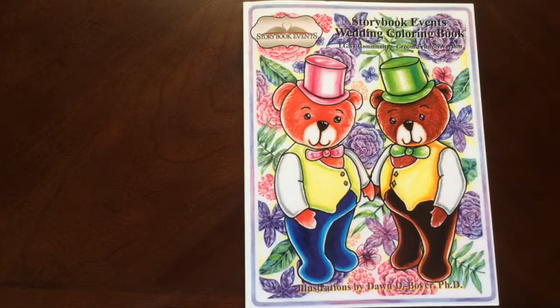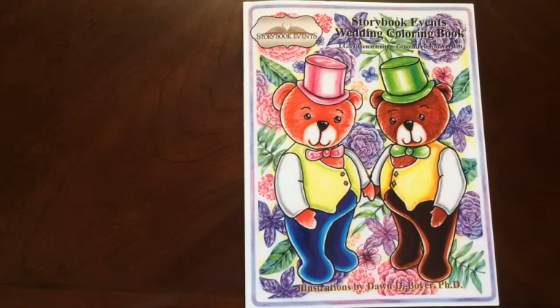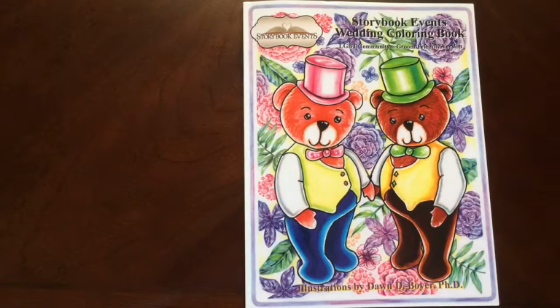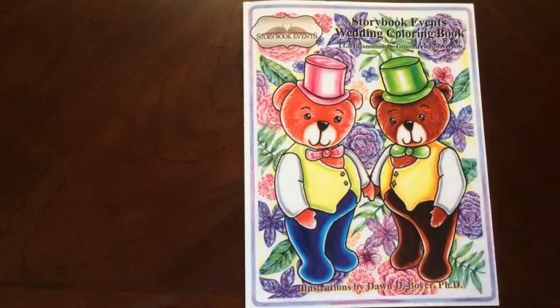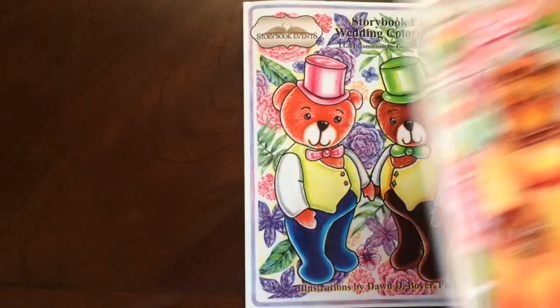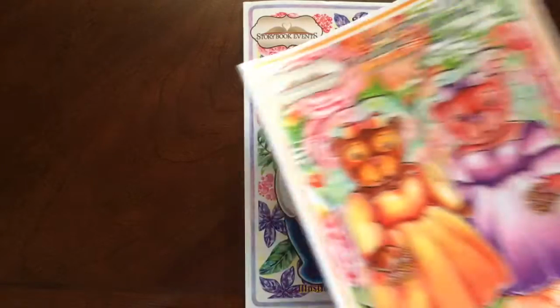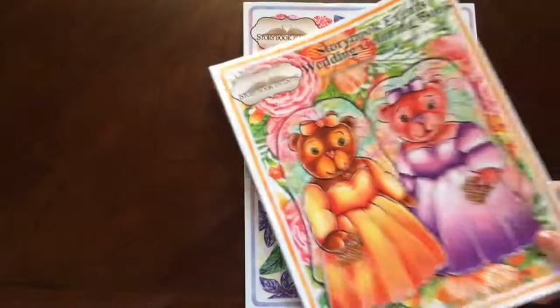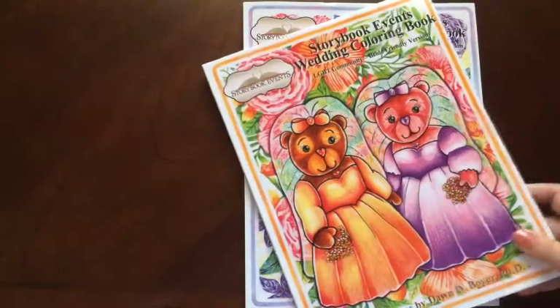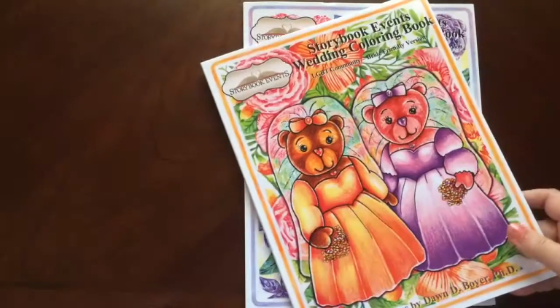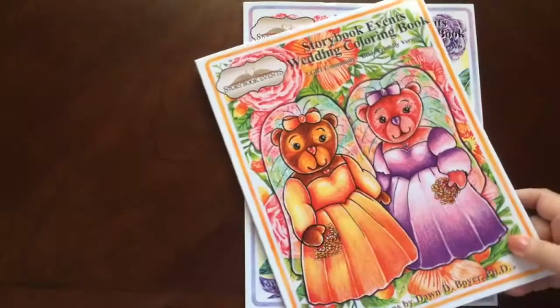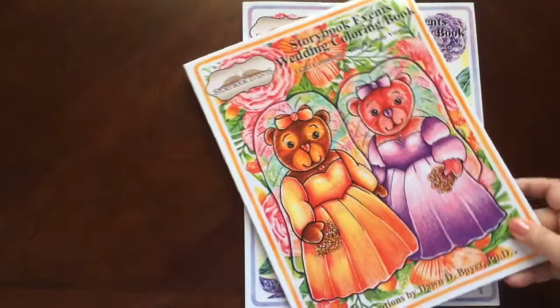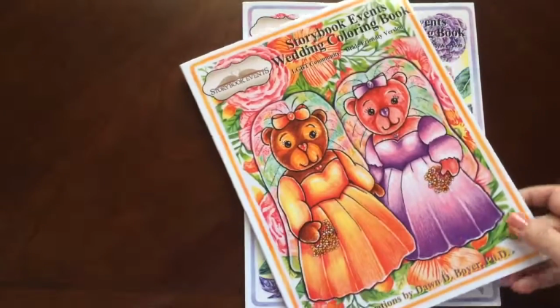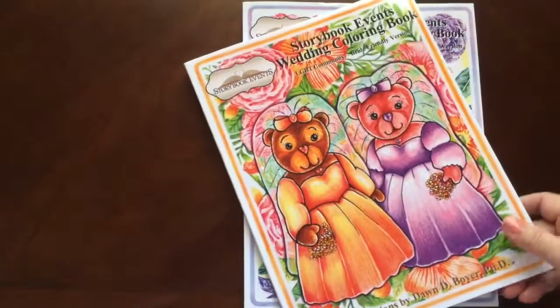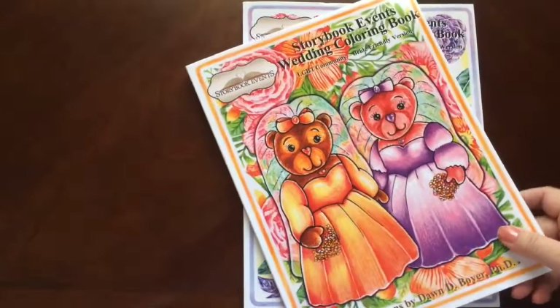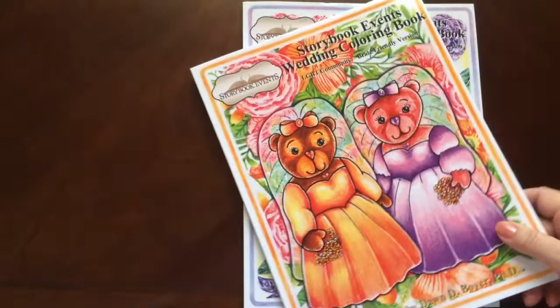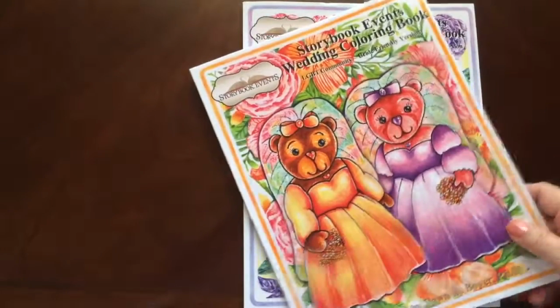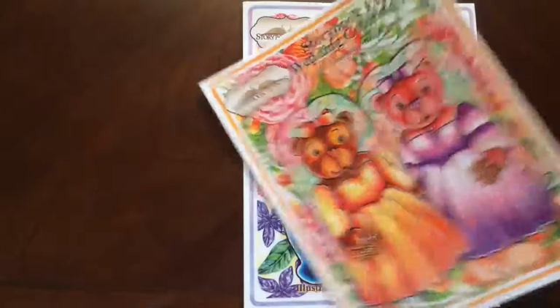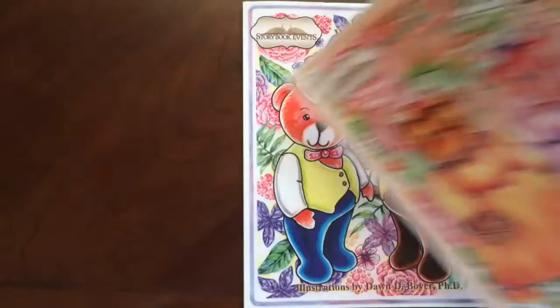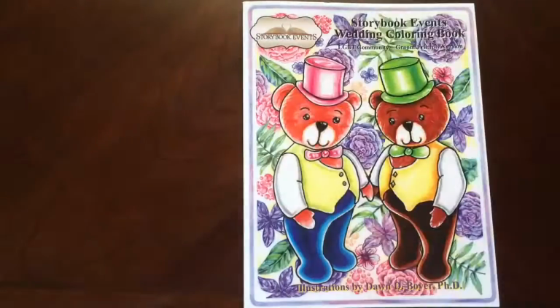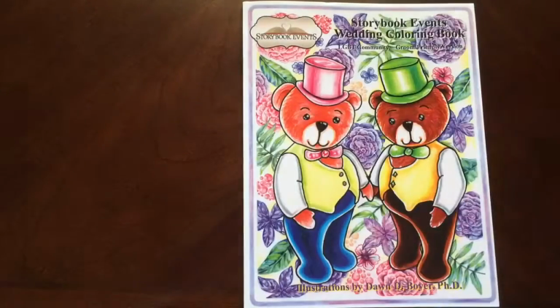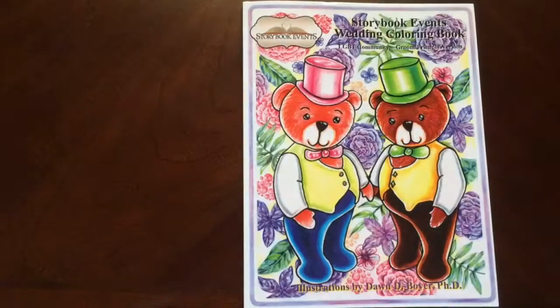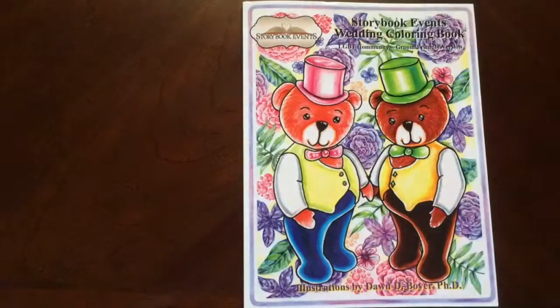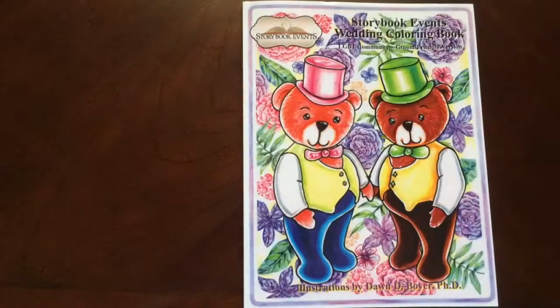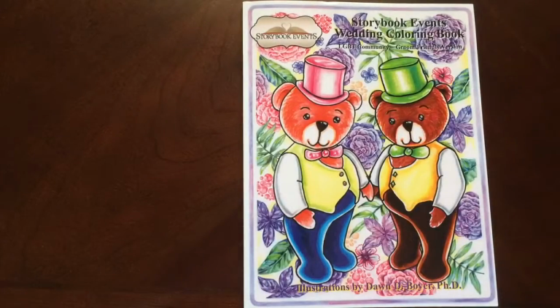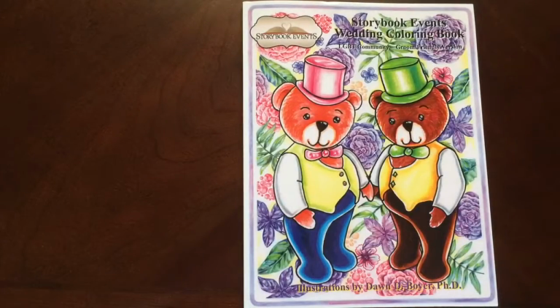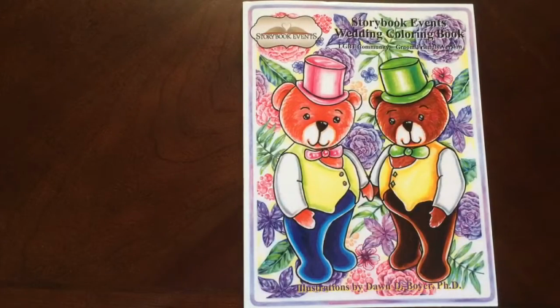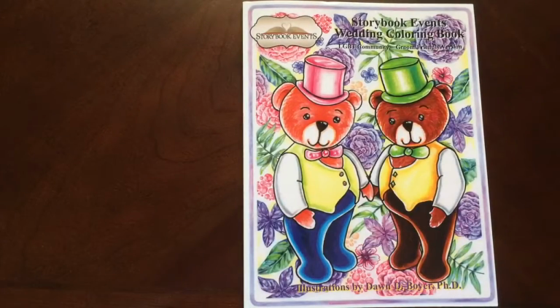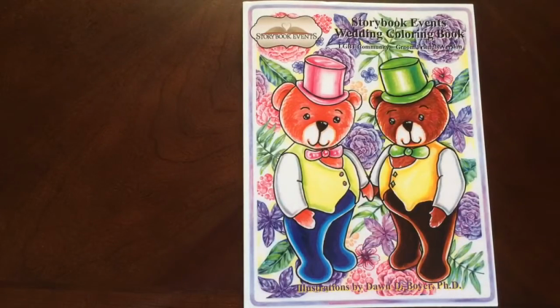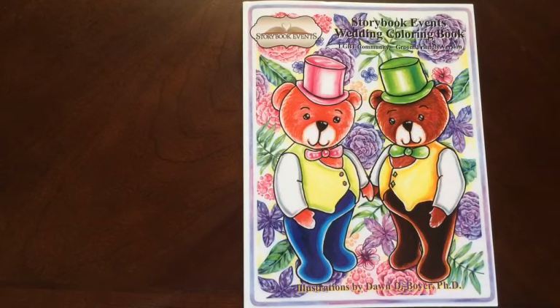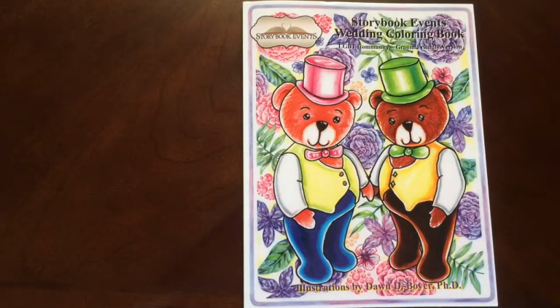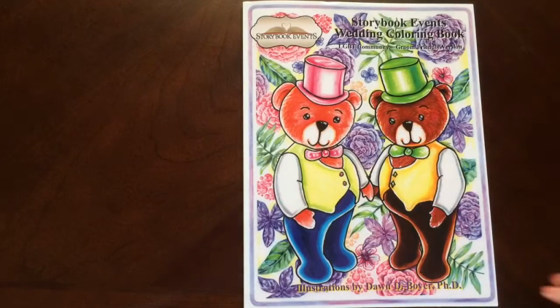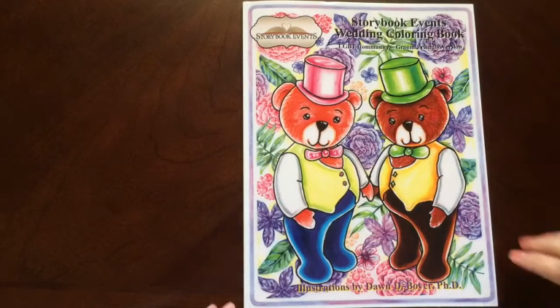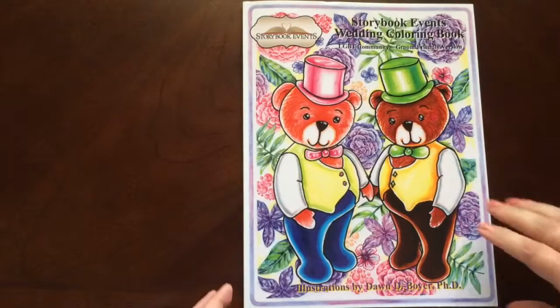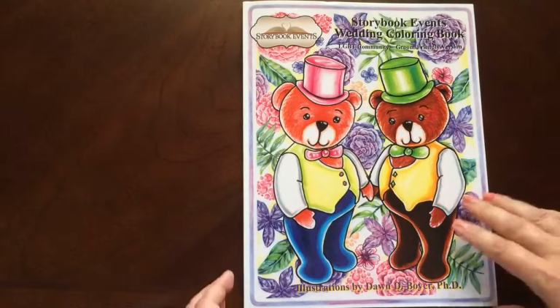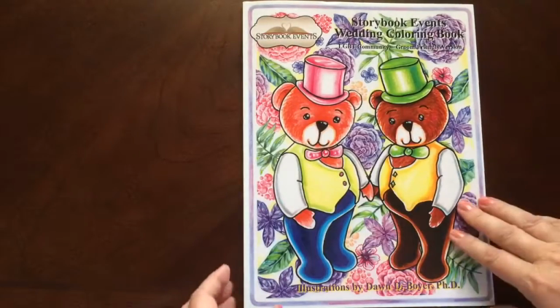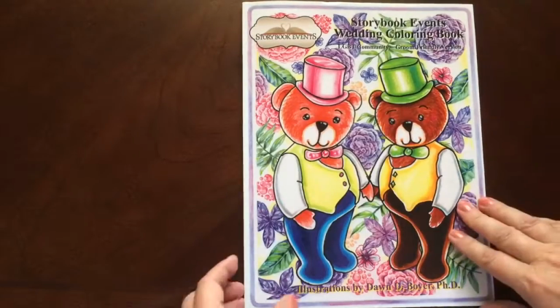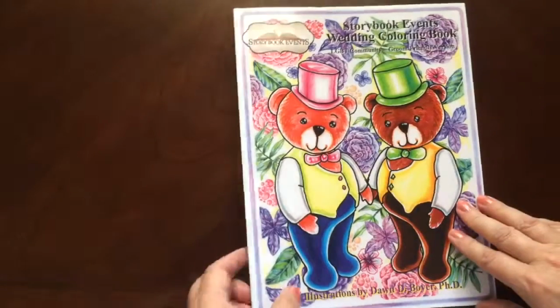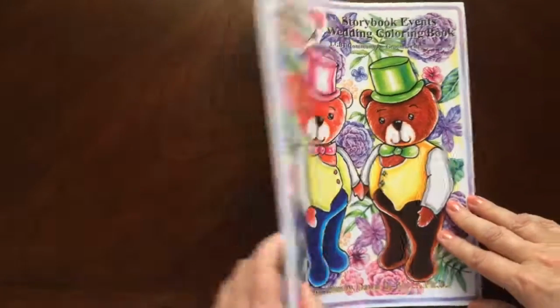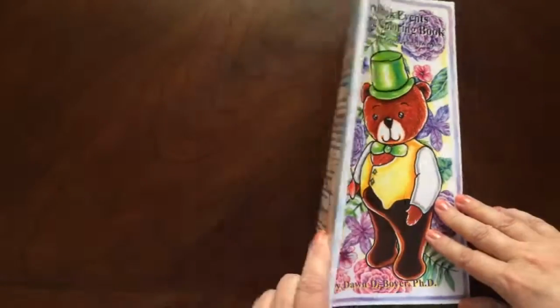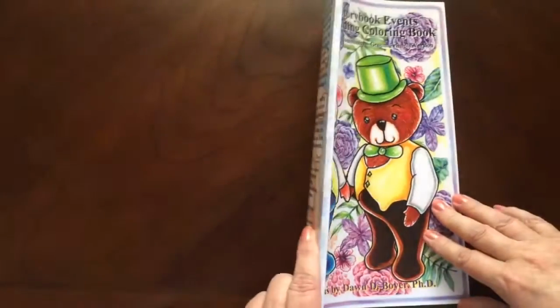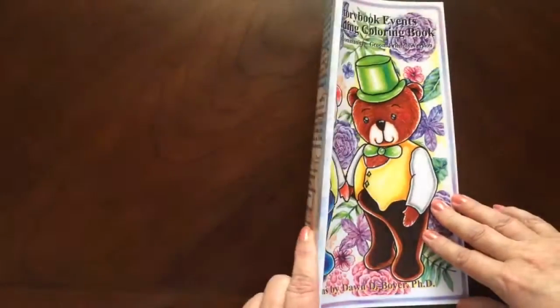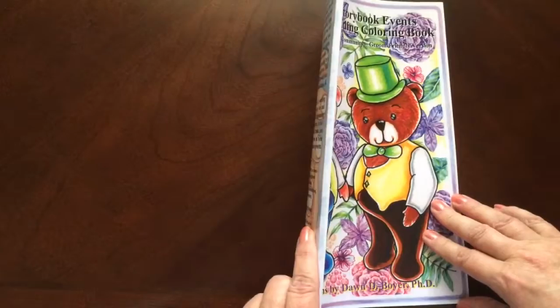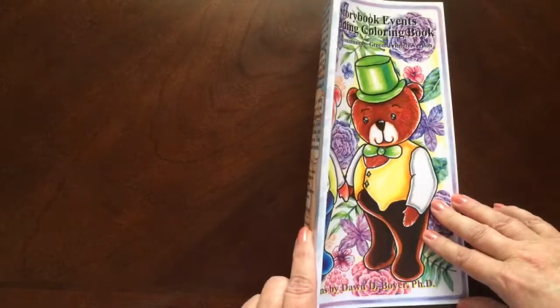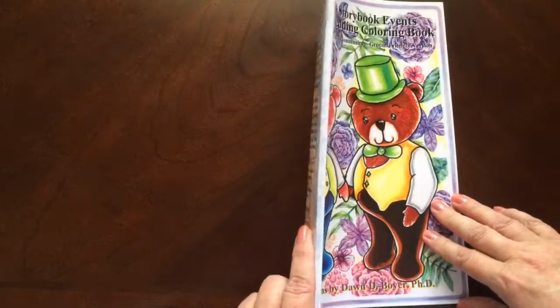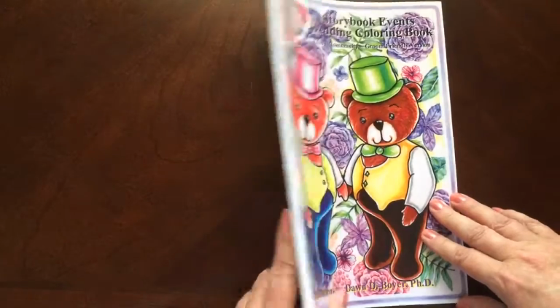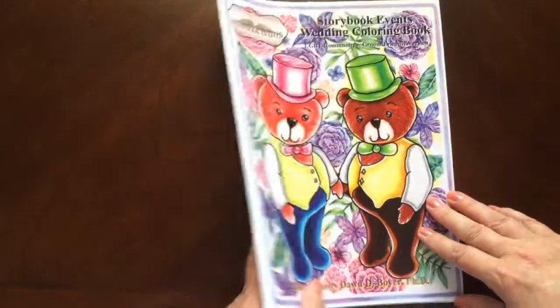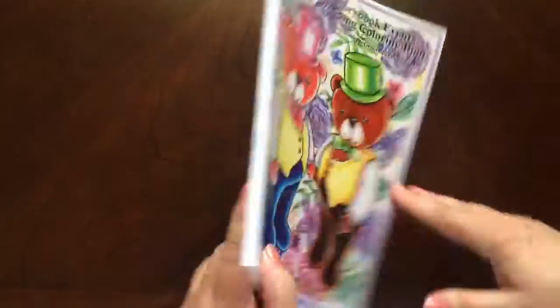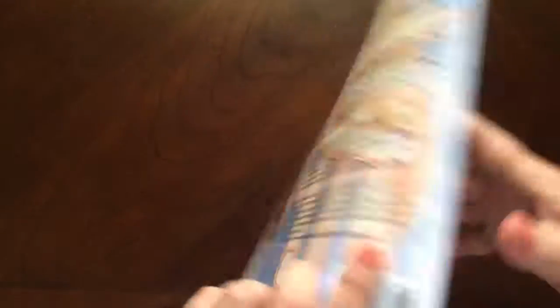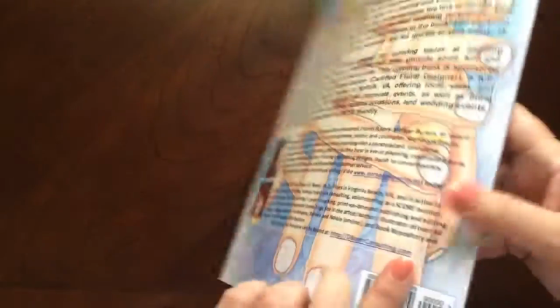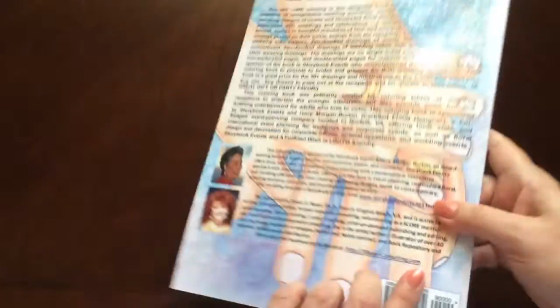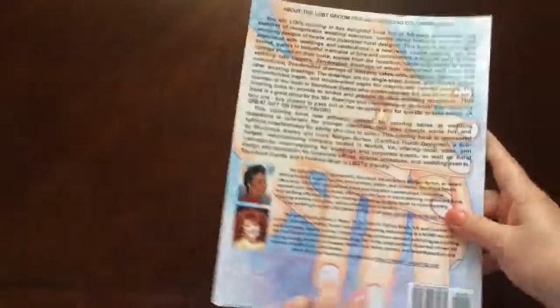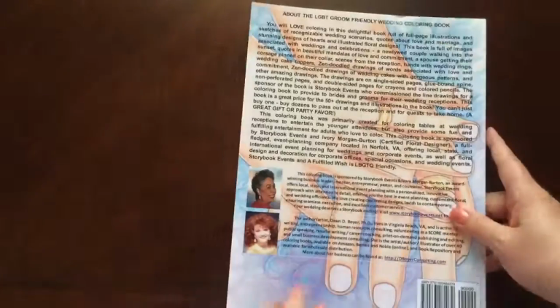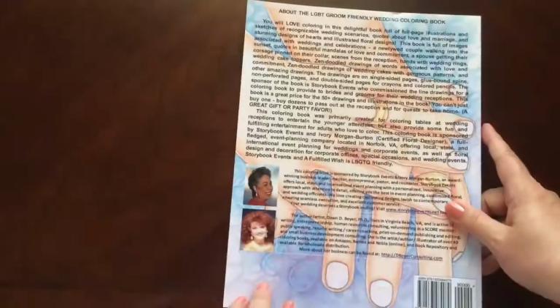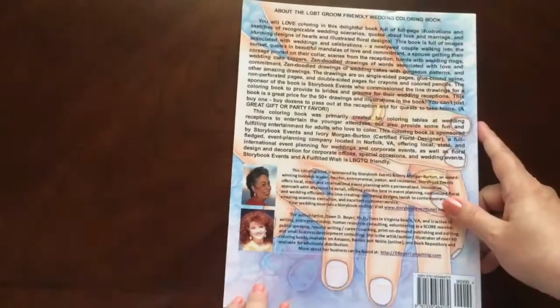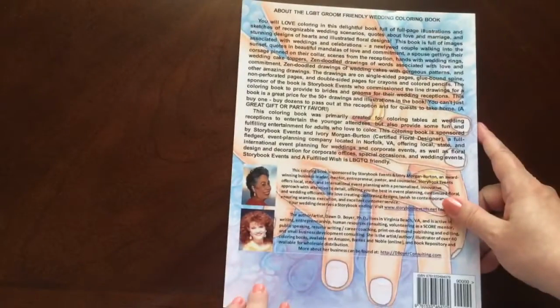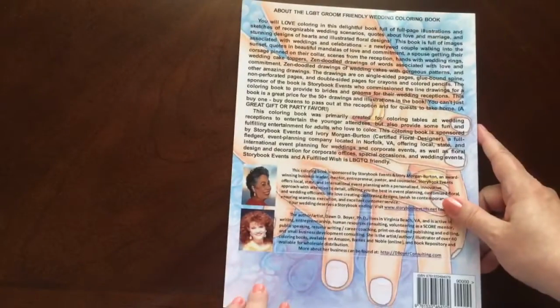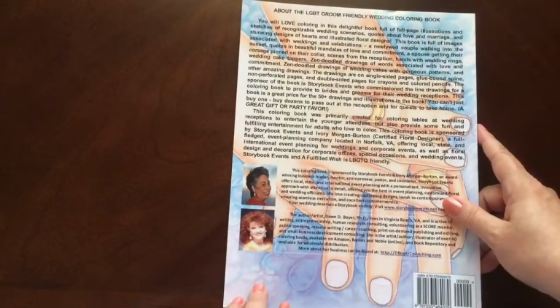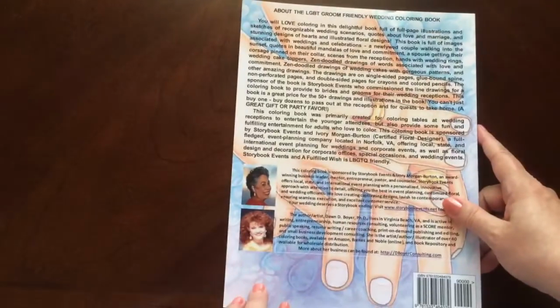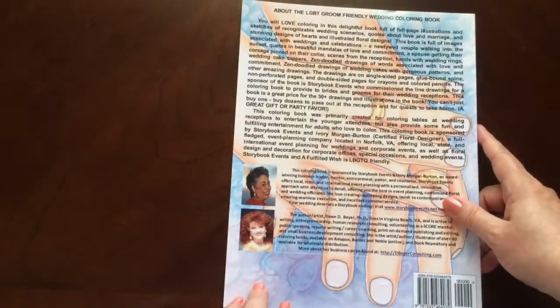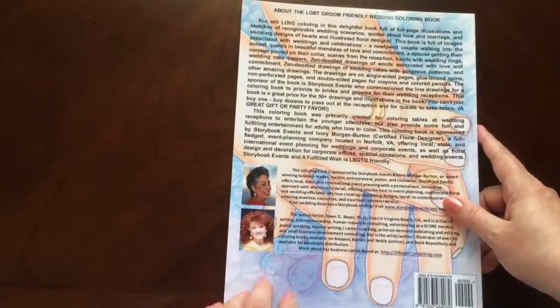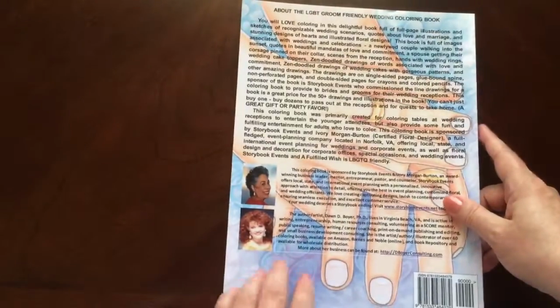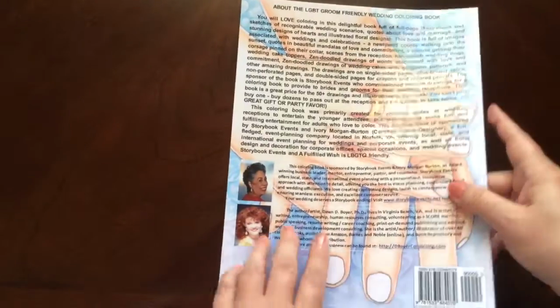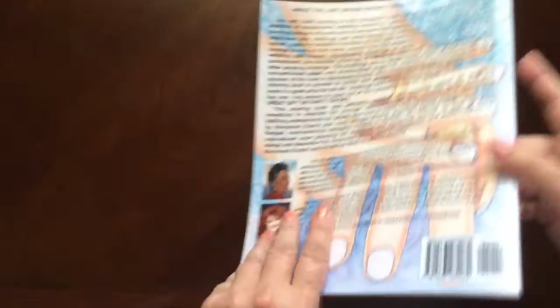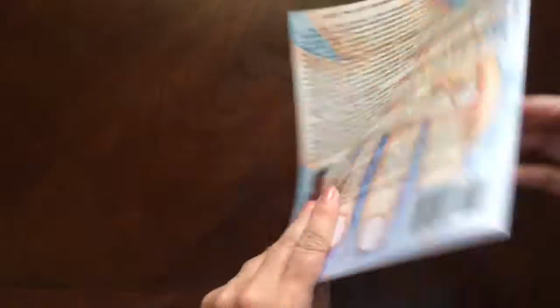There's also a bride-friendly version. This is the front of the book — it is glue-bound — and this is the back of the book.